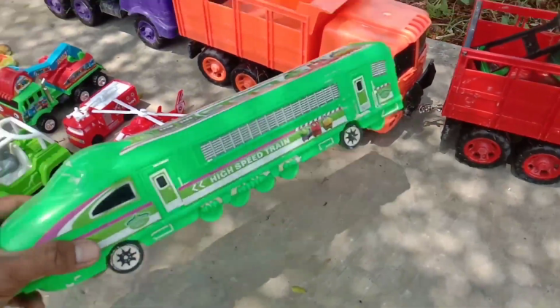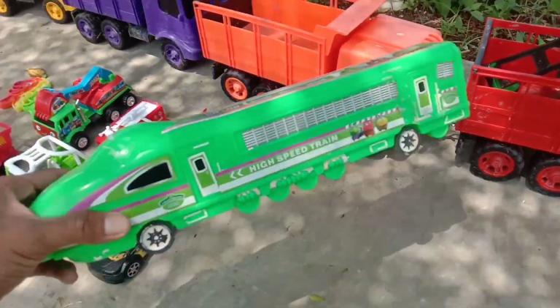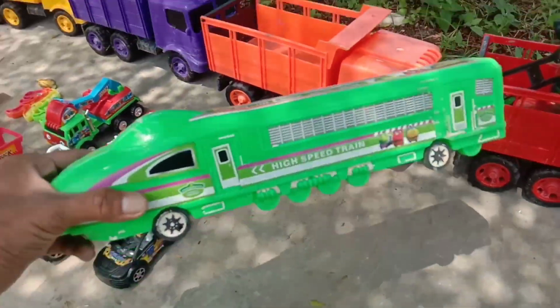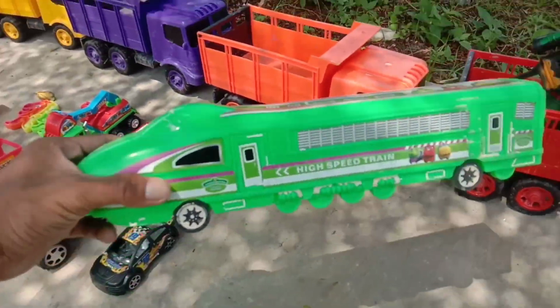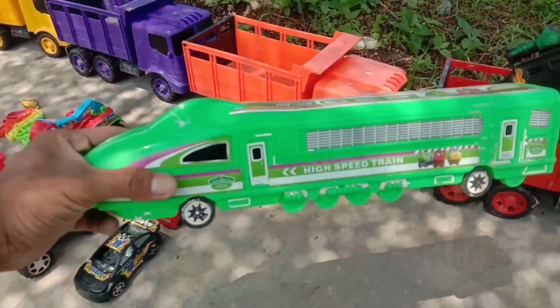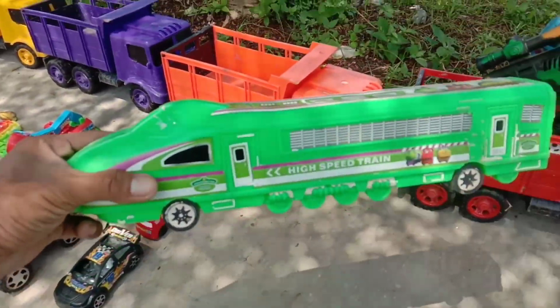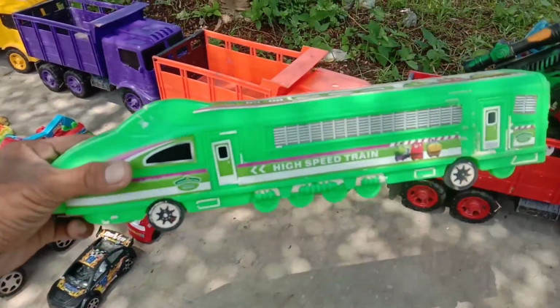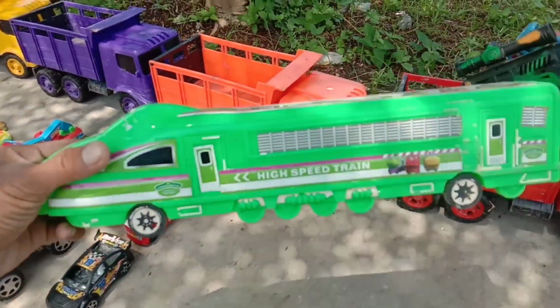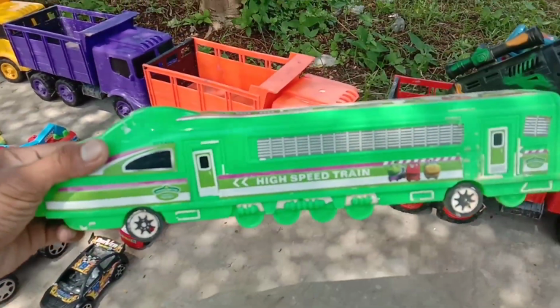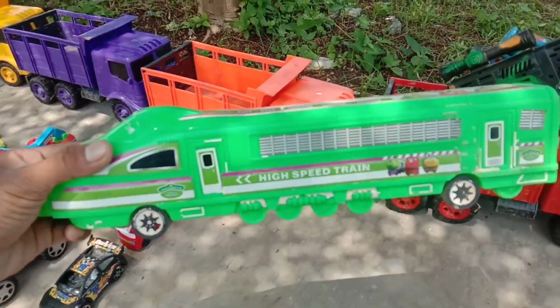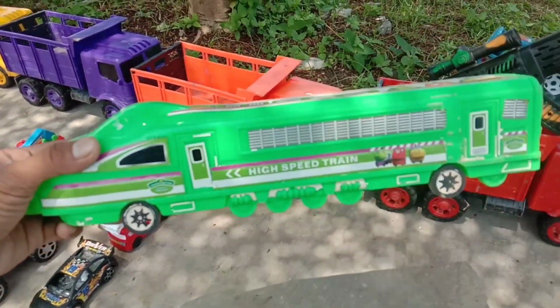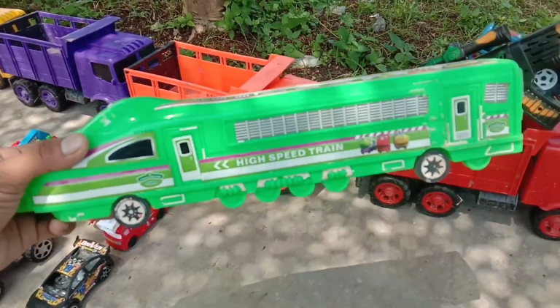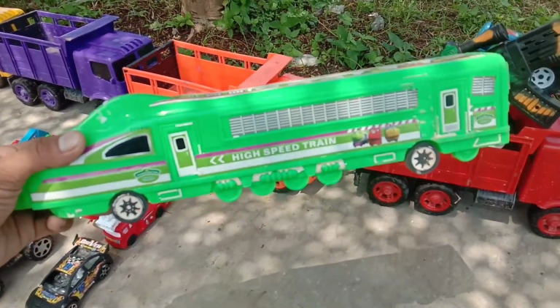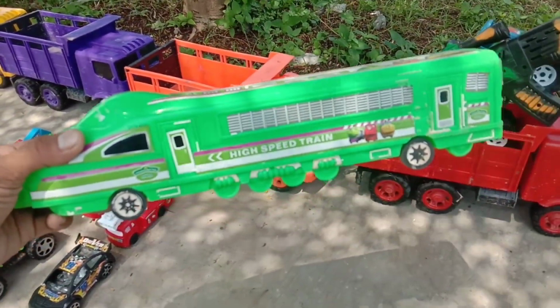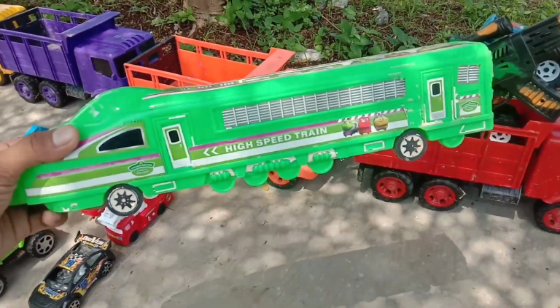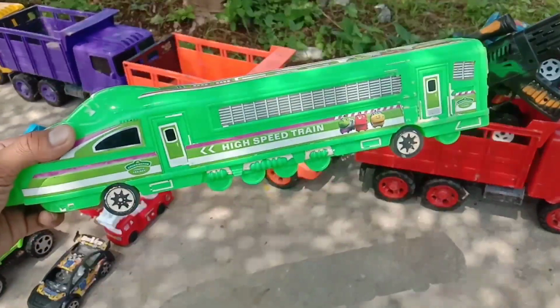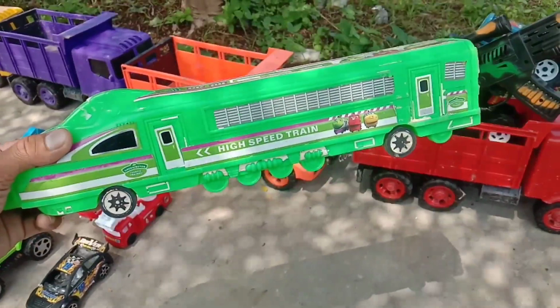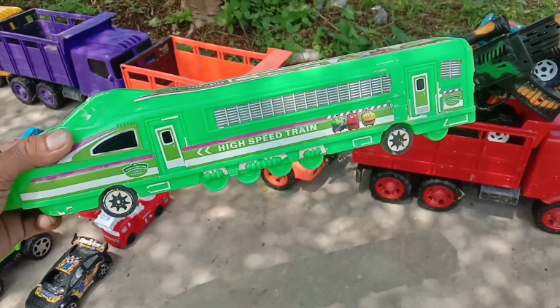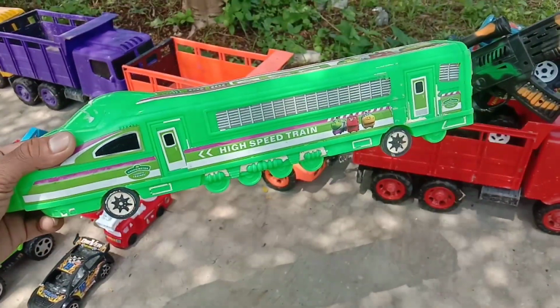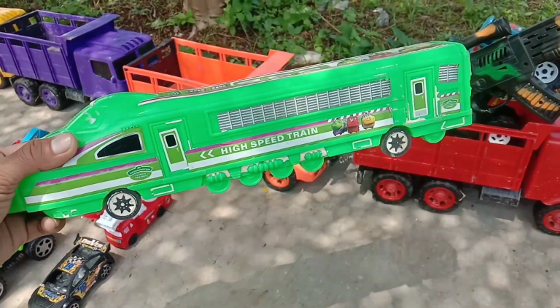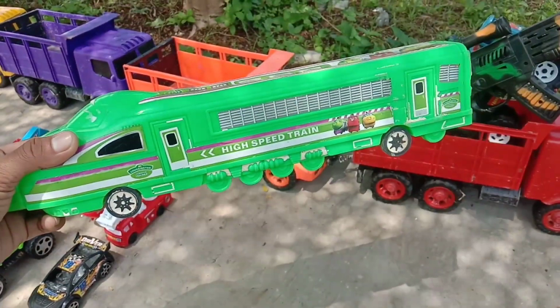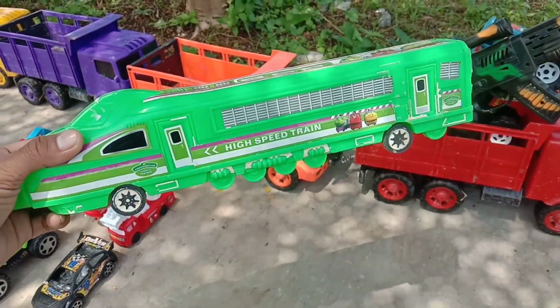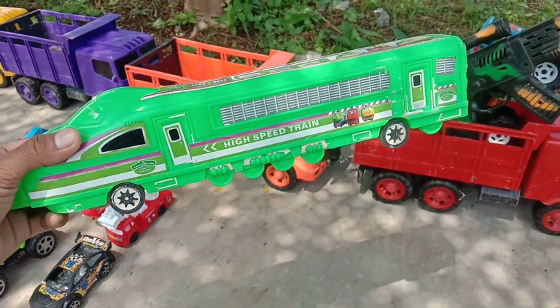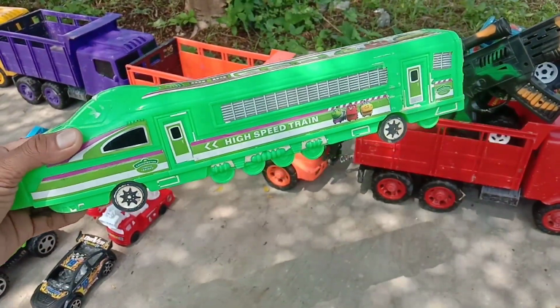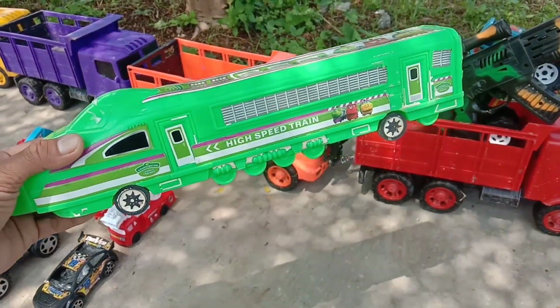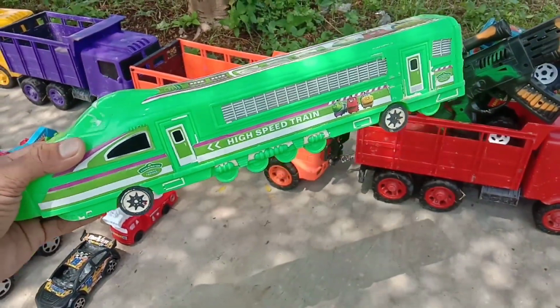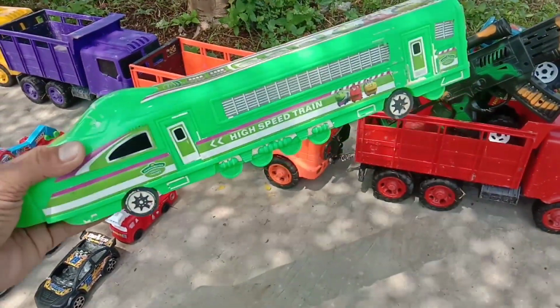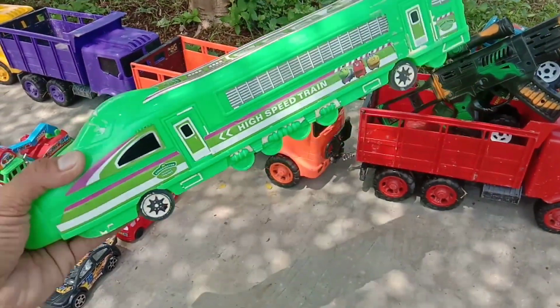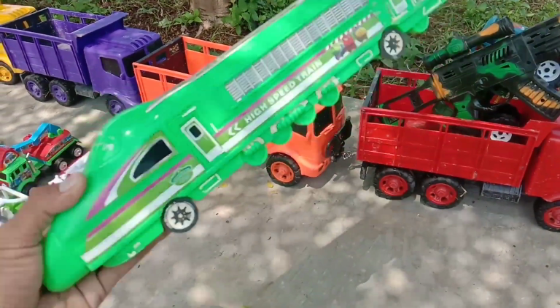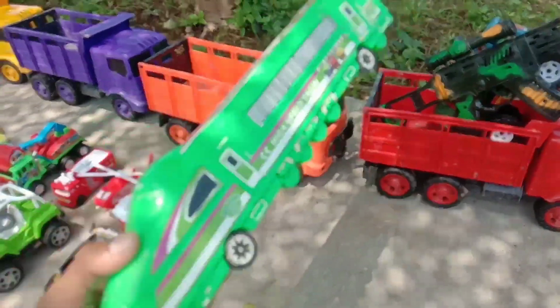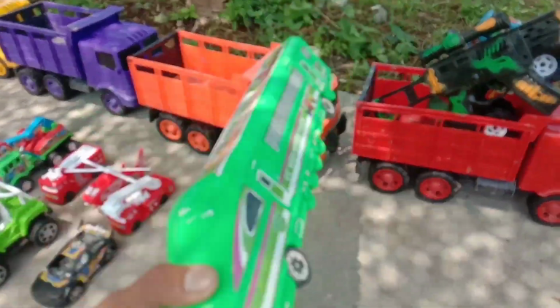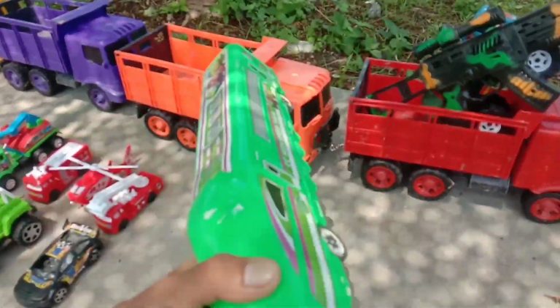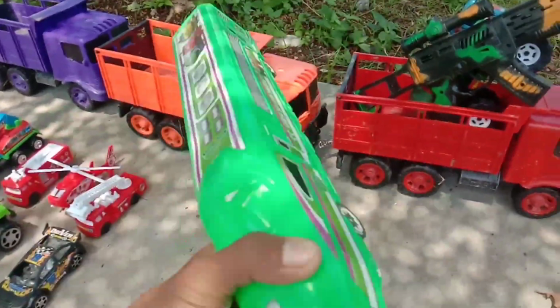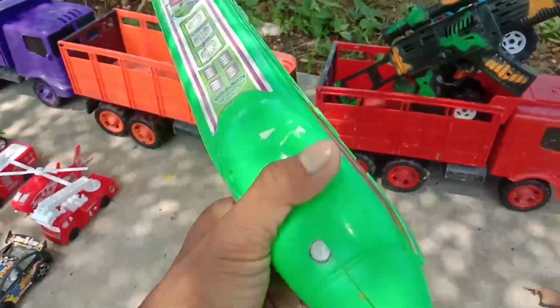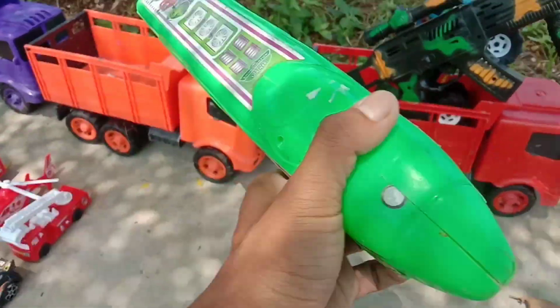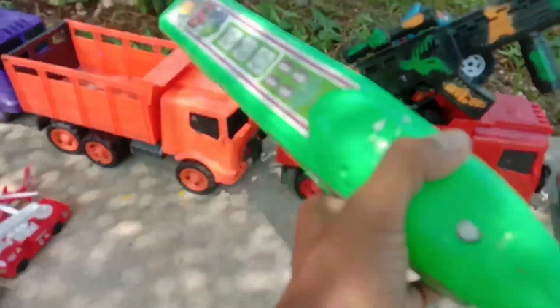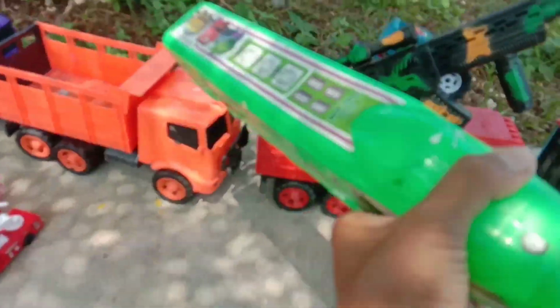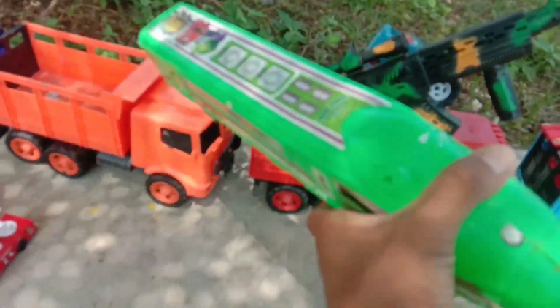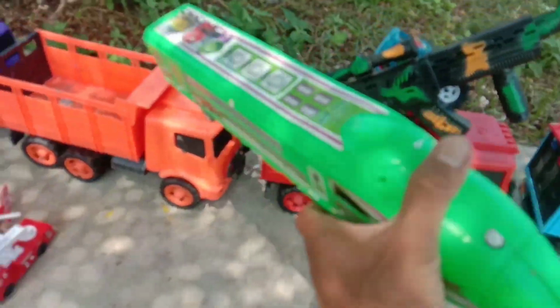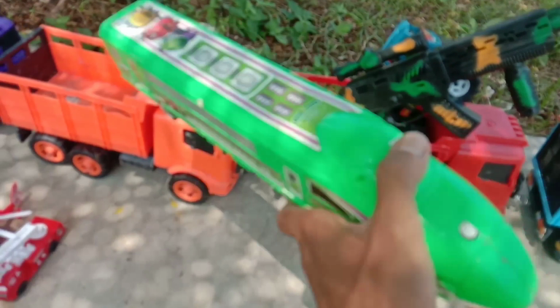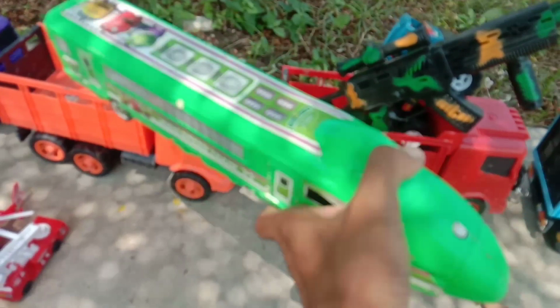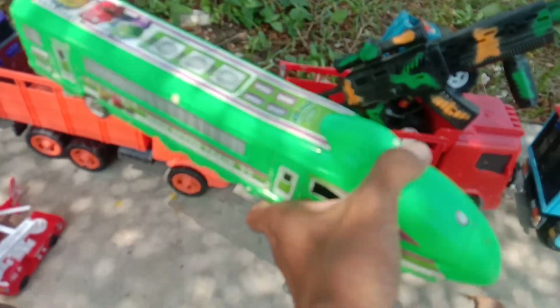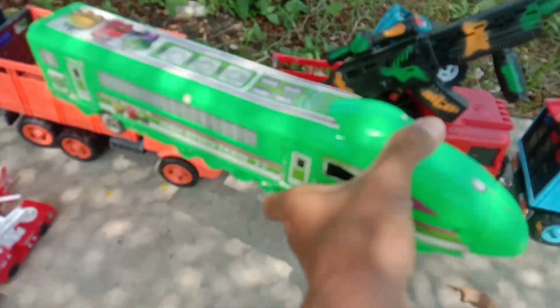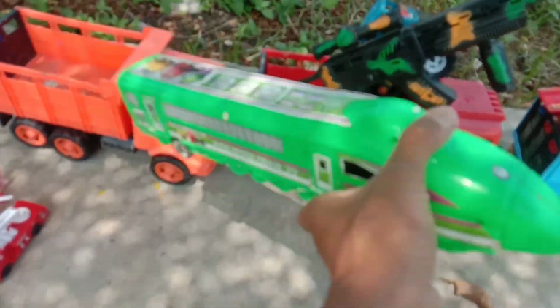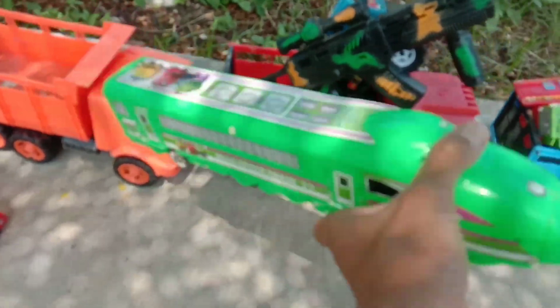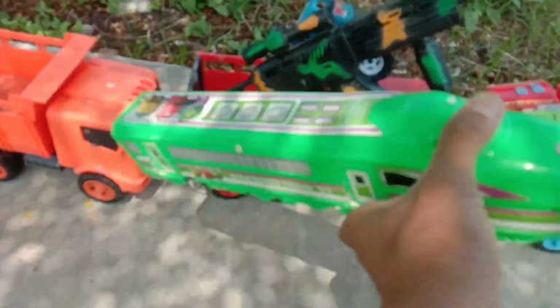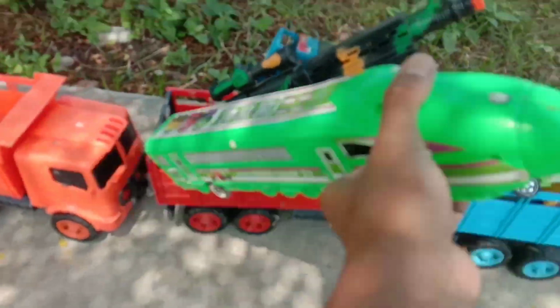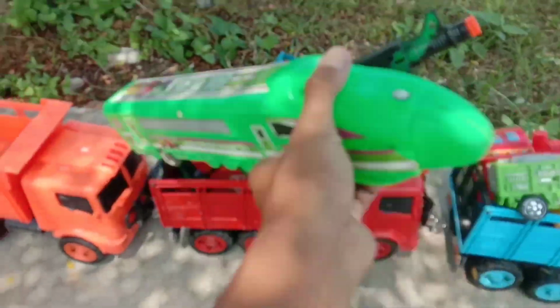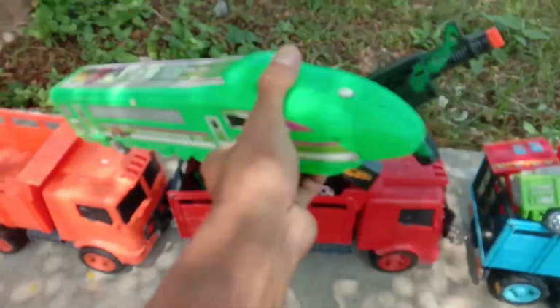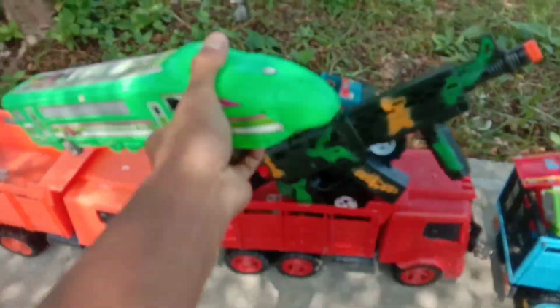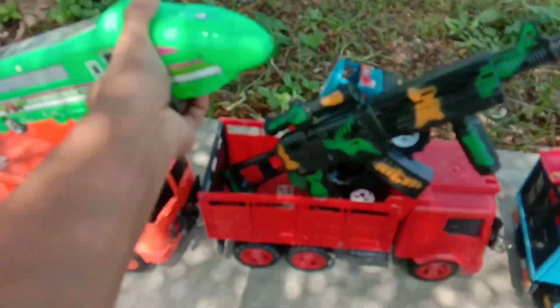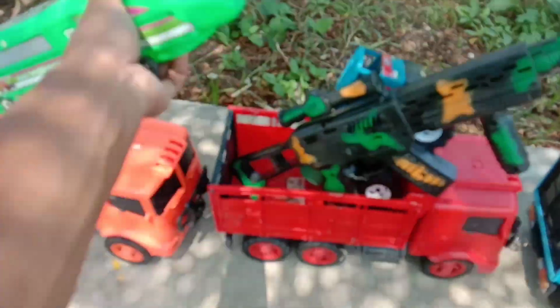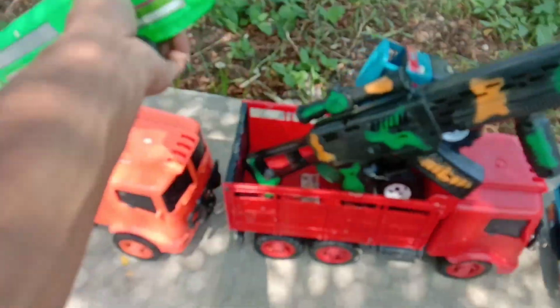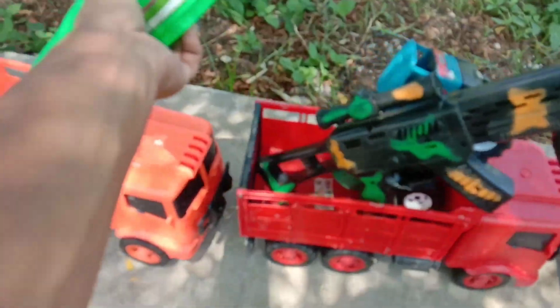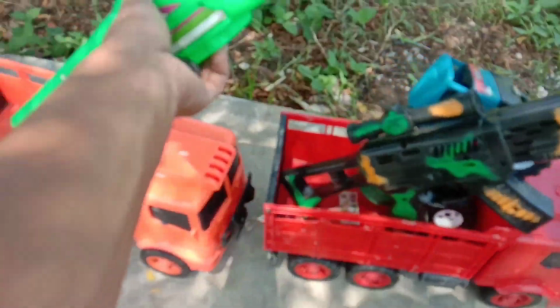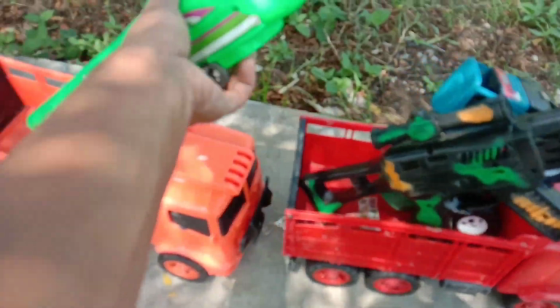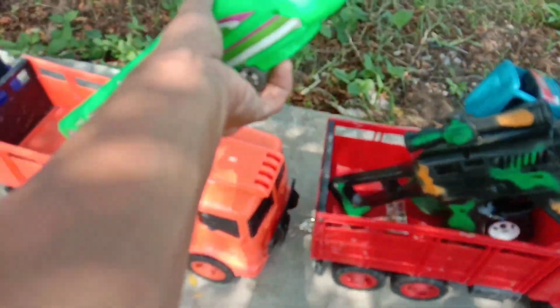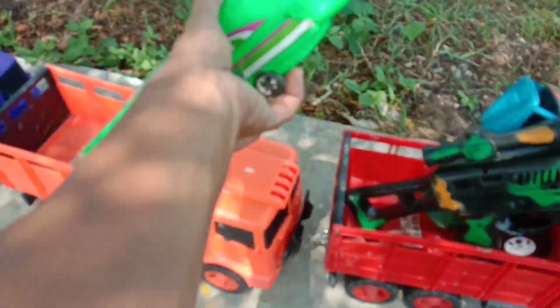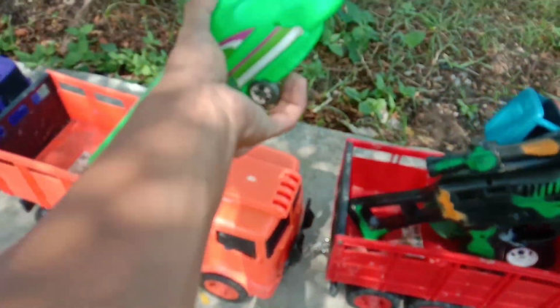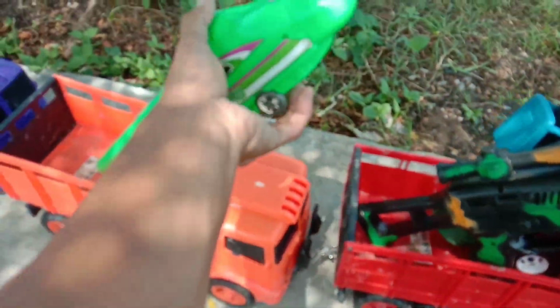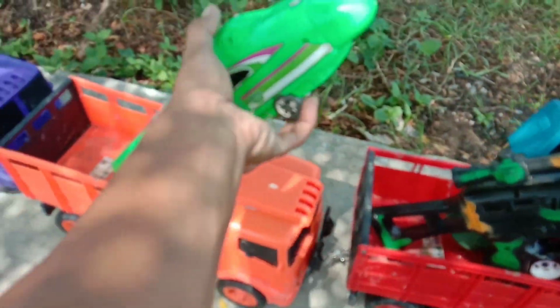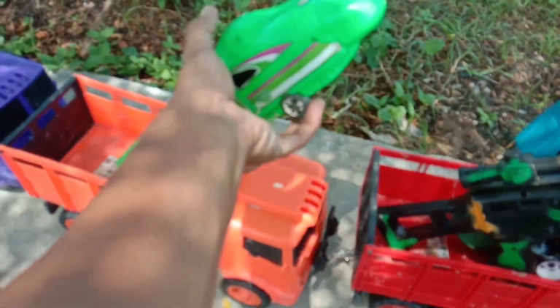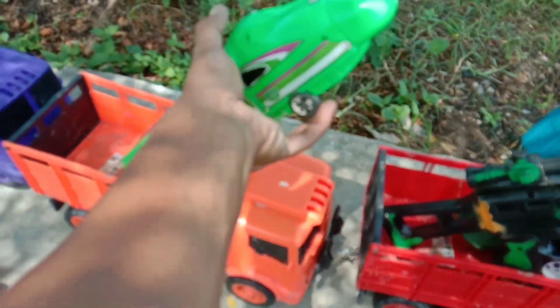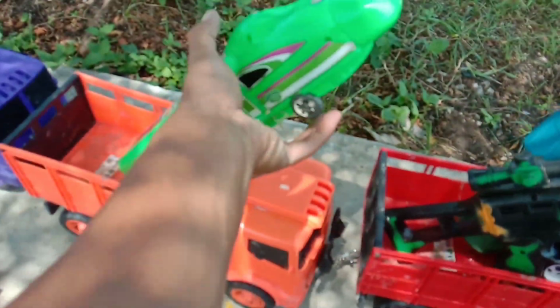Wow, lihat, ini kereta cepat, teman-teman. Warna hijau. Keren sekali. Kita angkut sebelah sini, teman-teman.